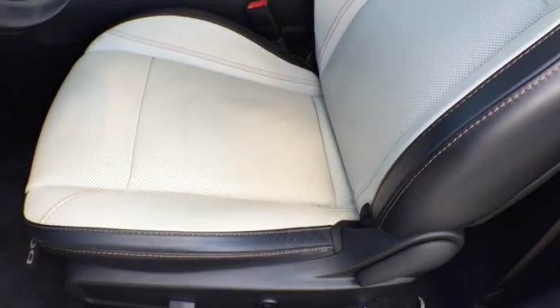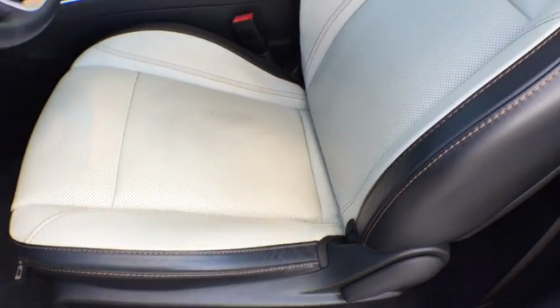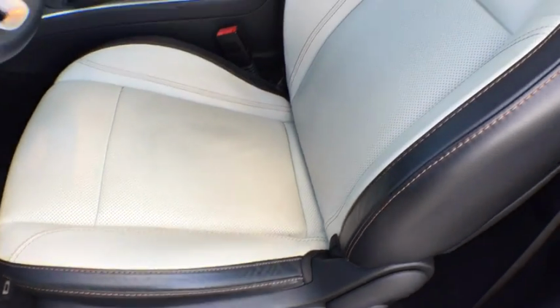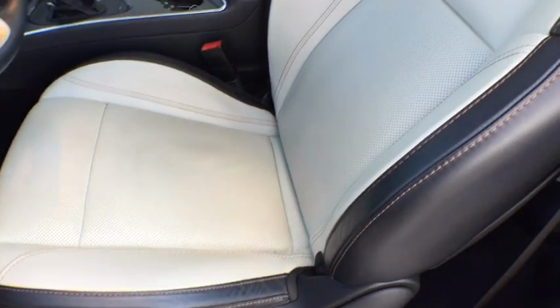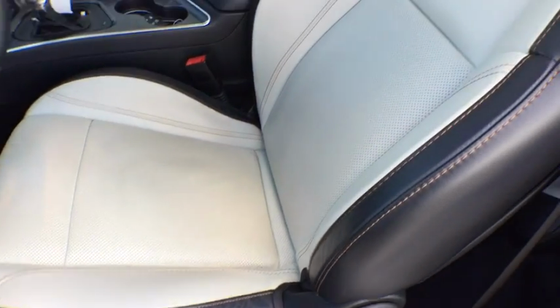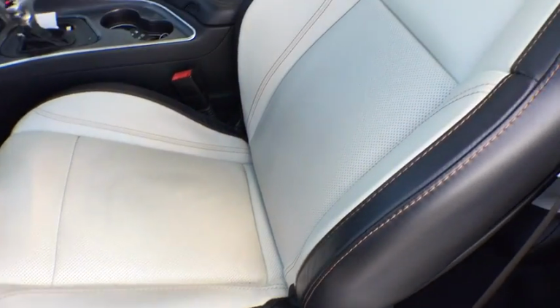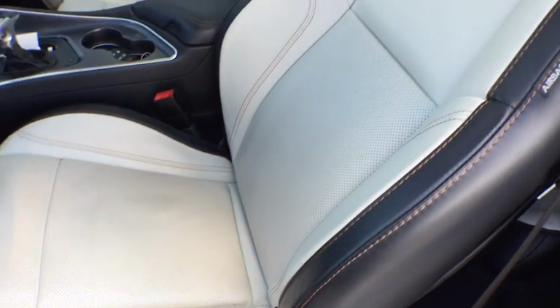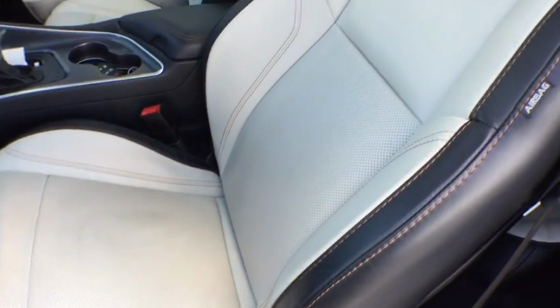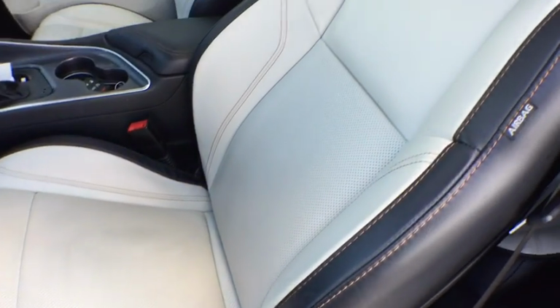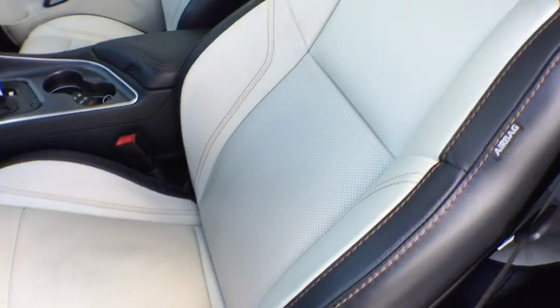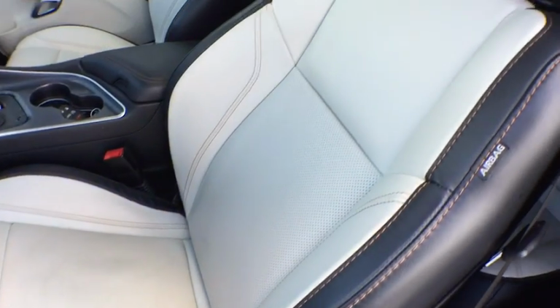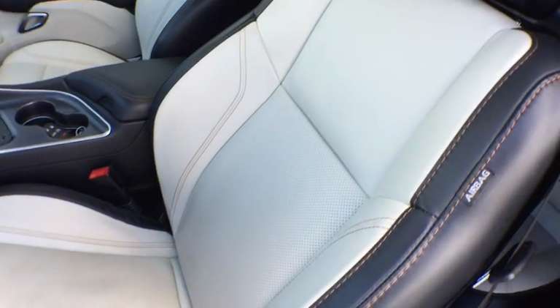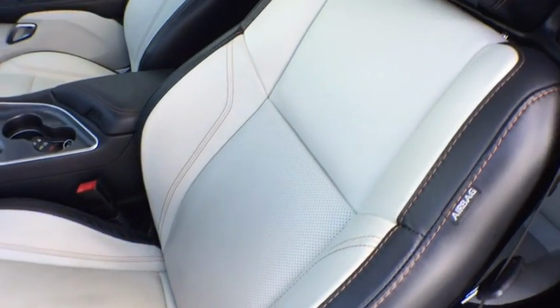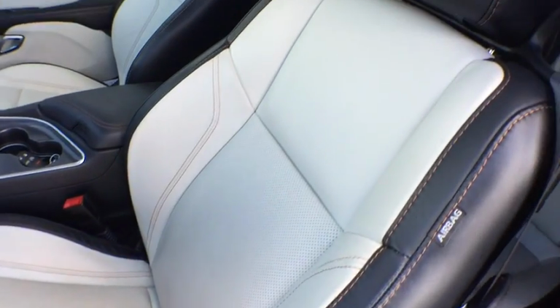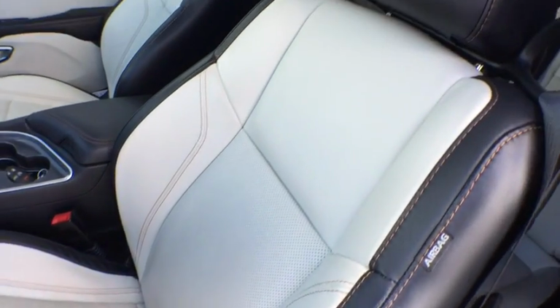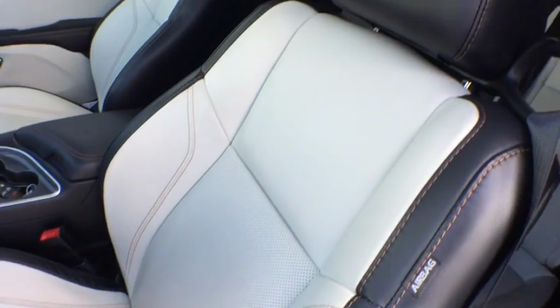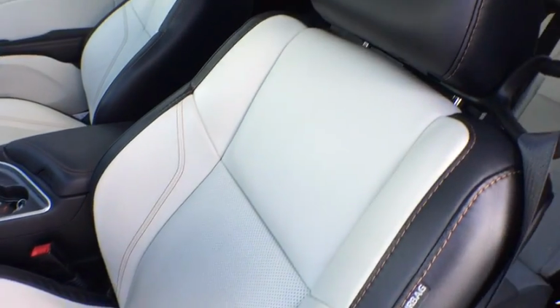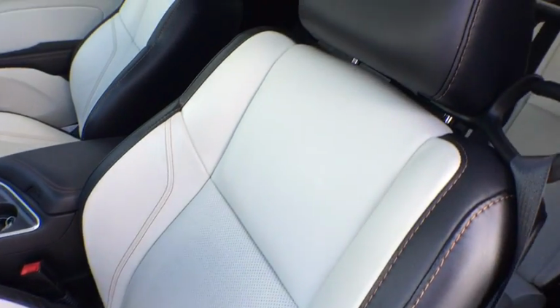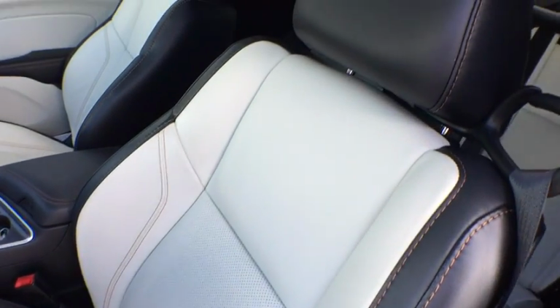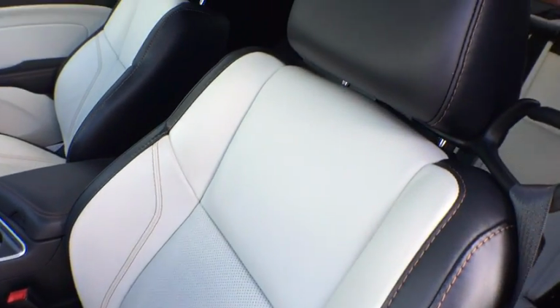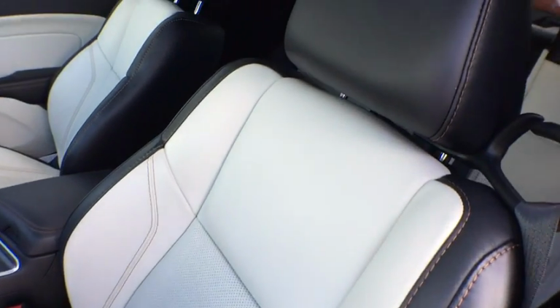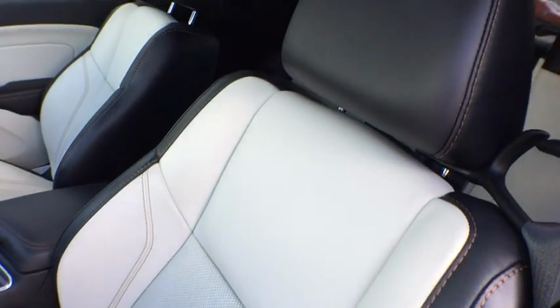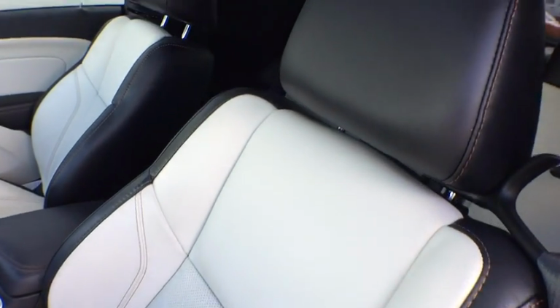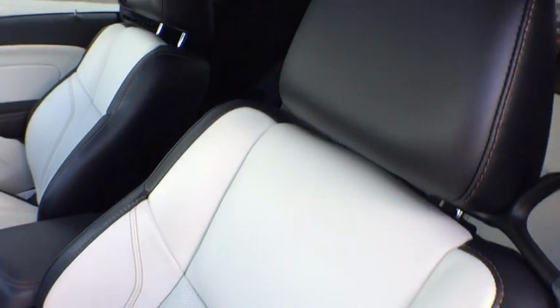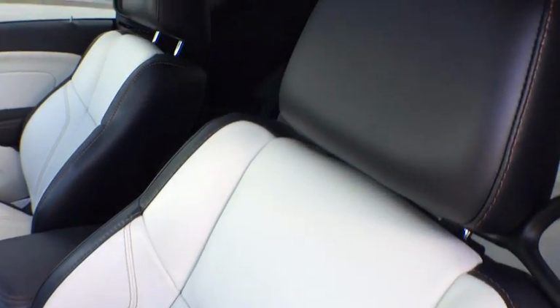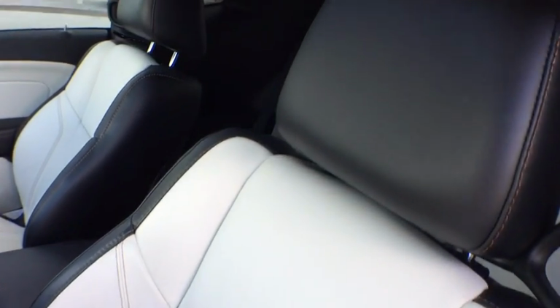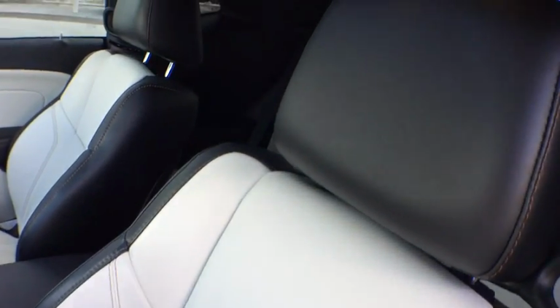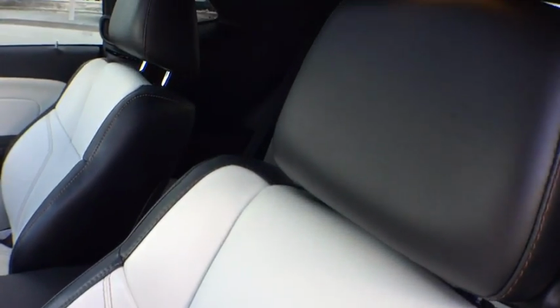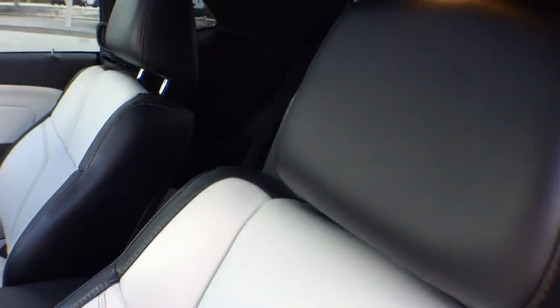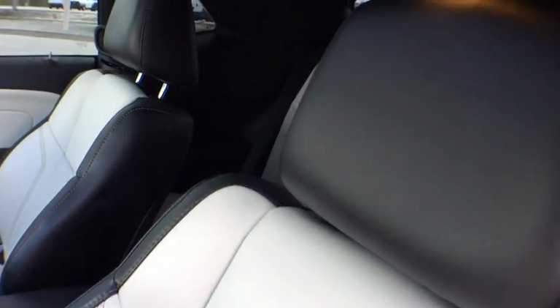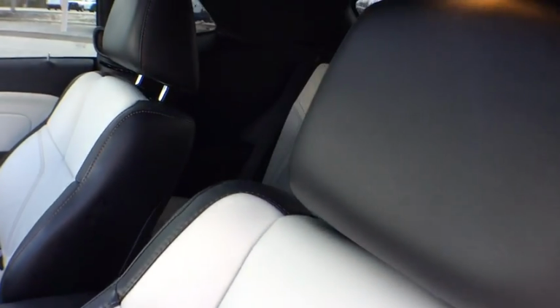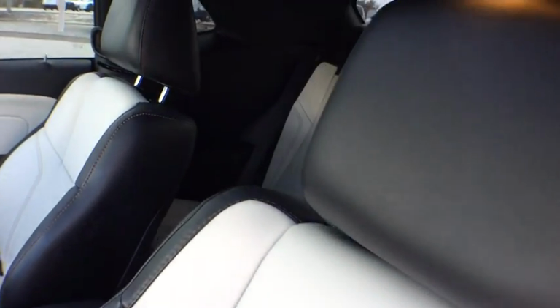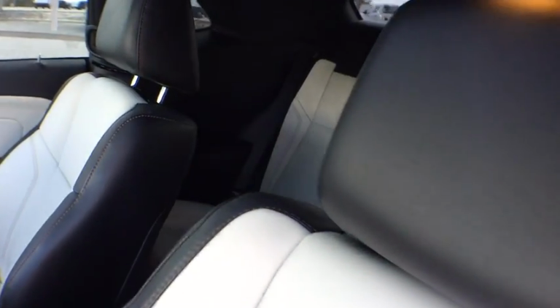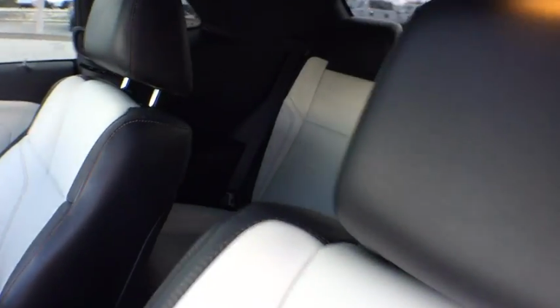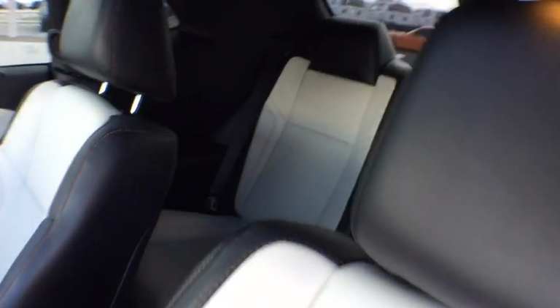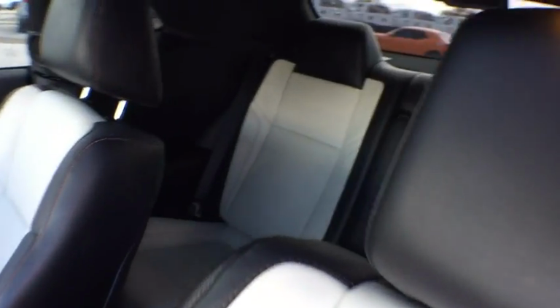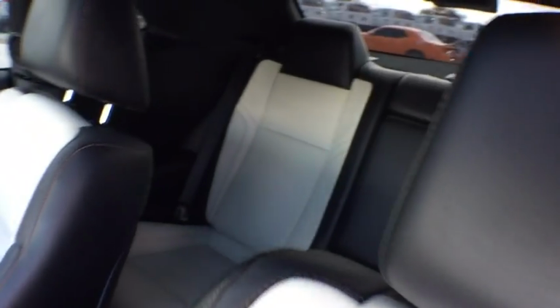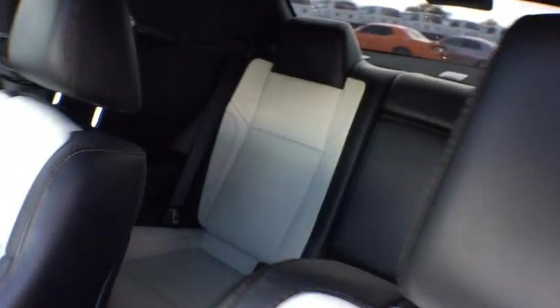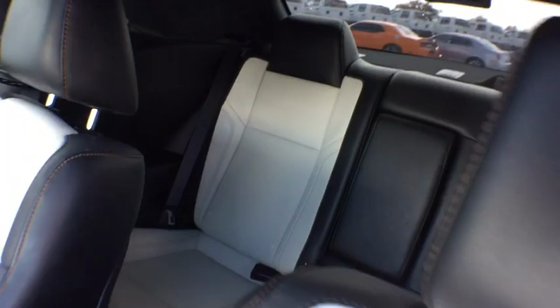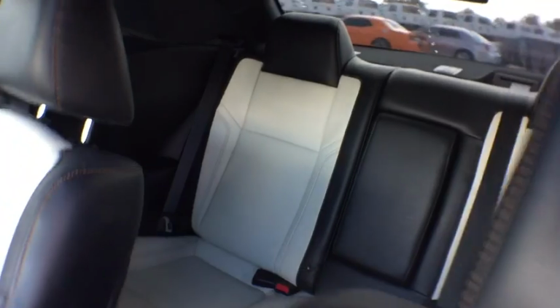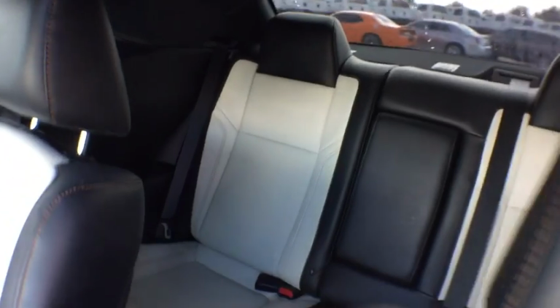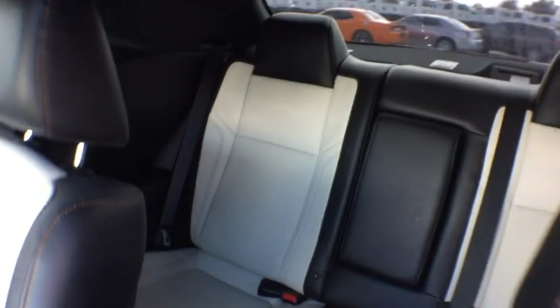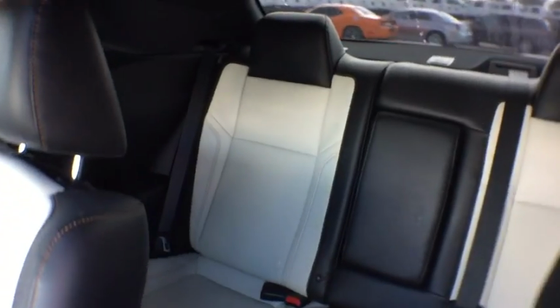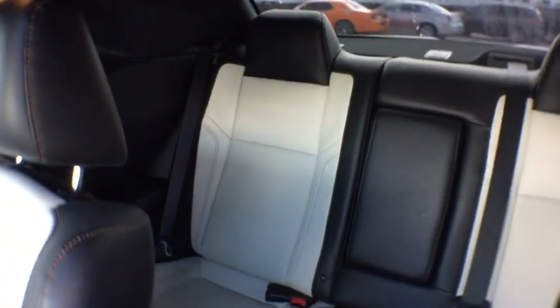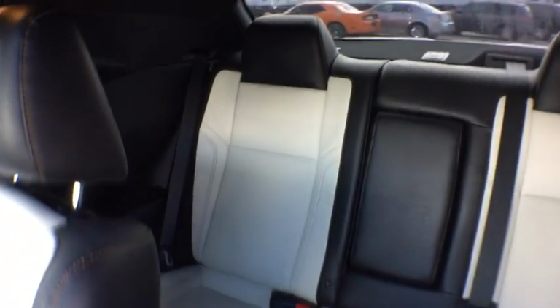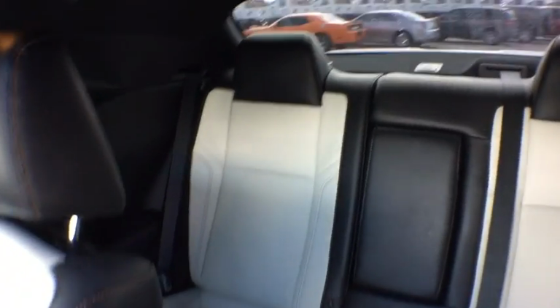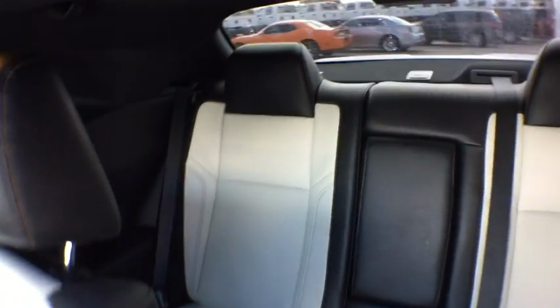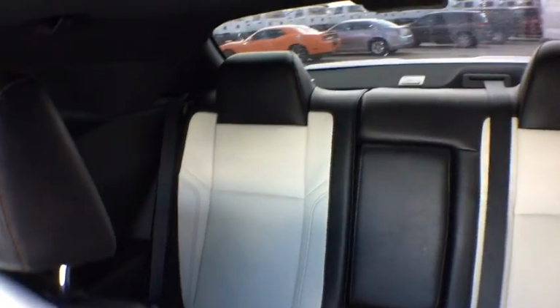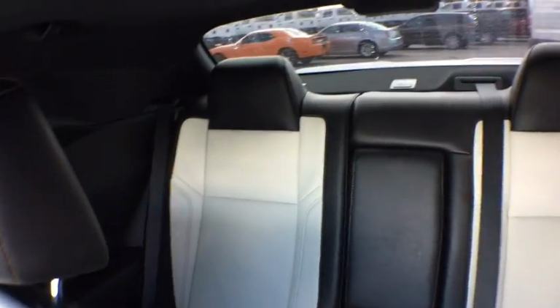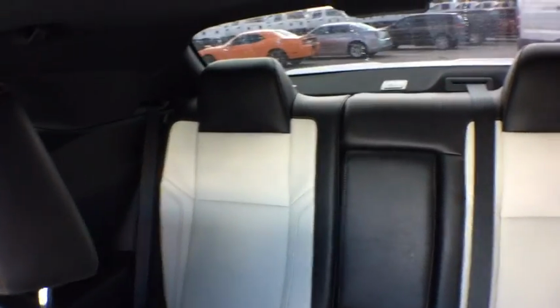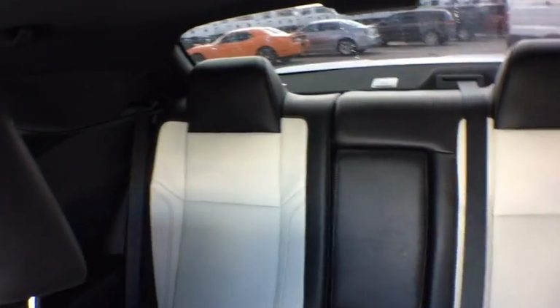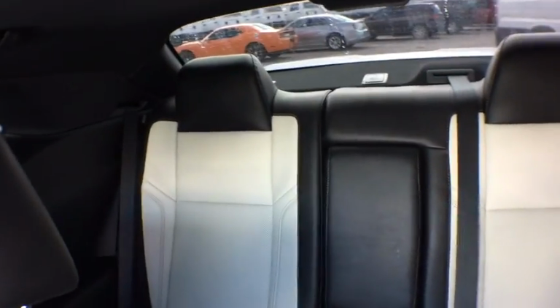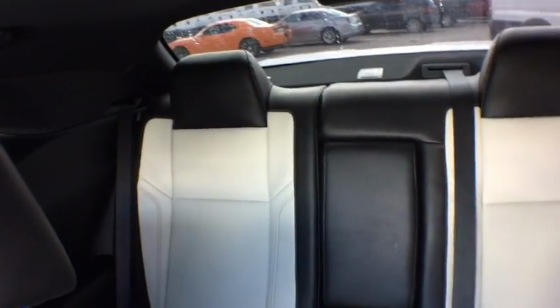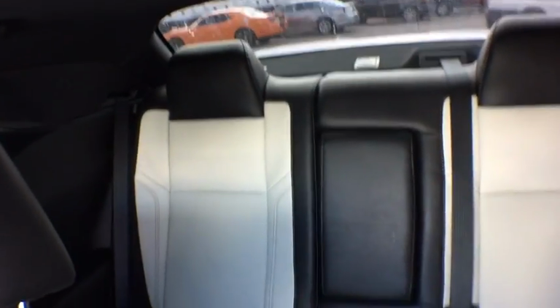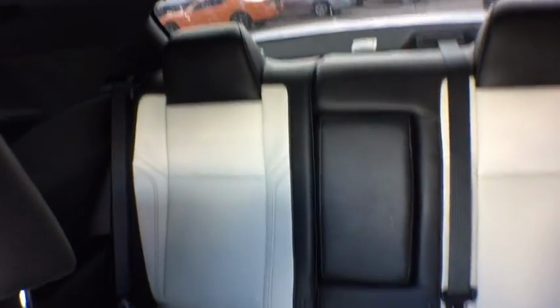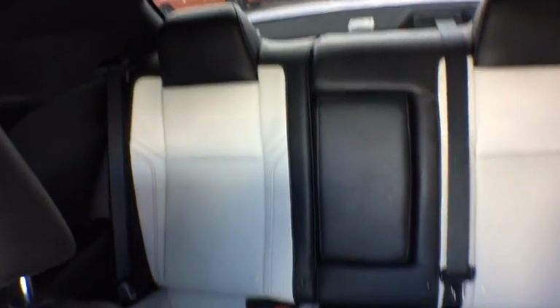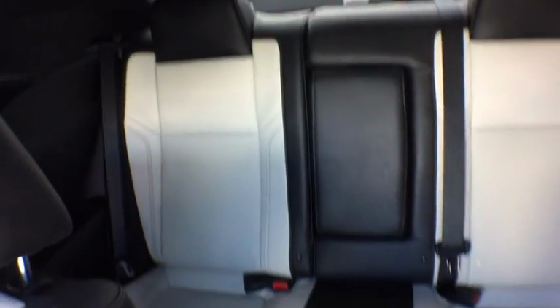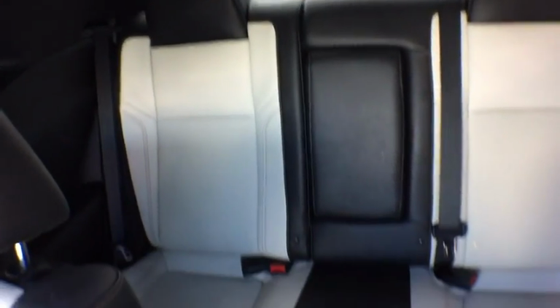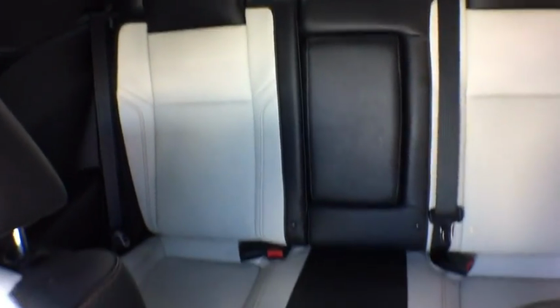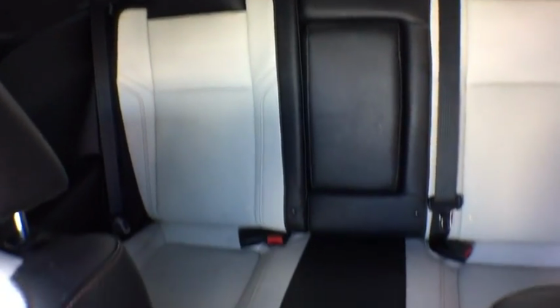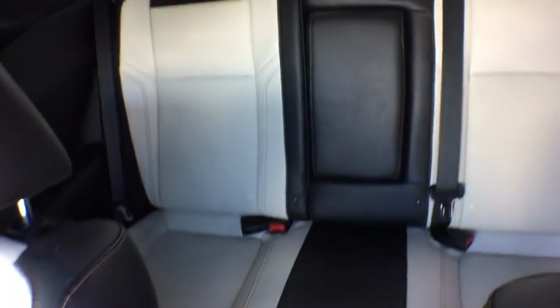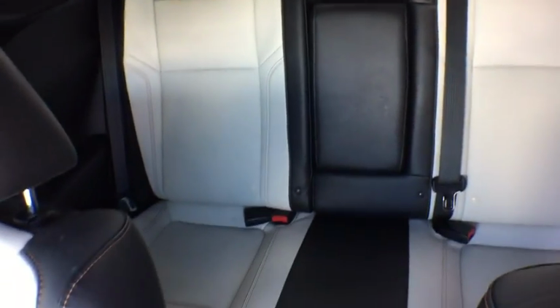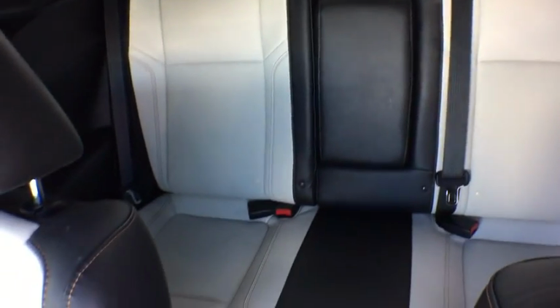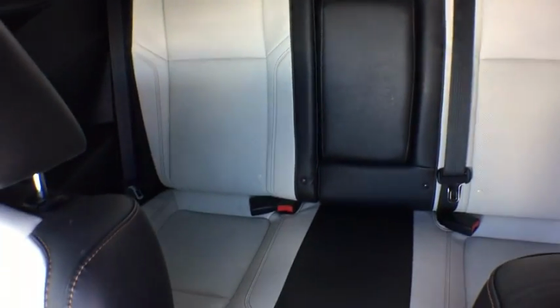Floor mats, rear defrost, premium sound system, universal garage door opener. Come take a test drive today.